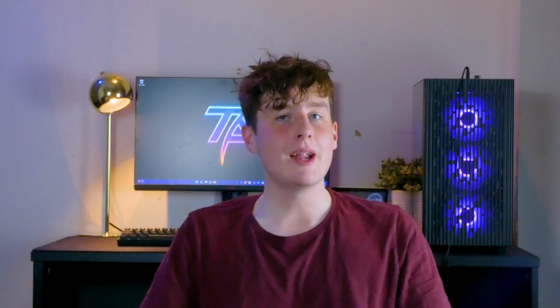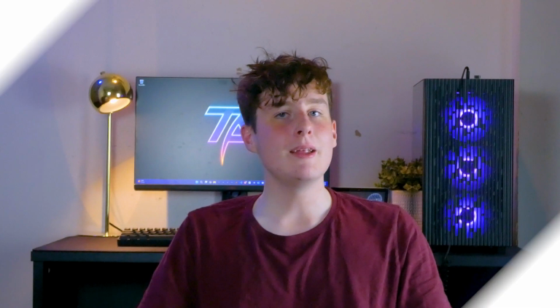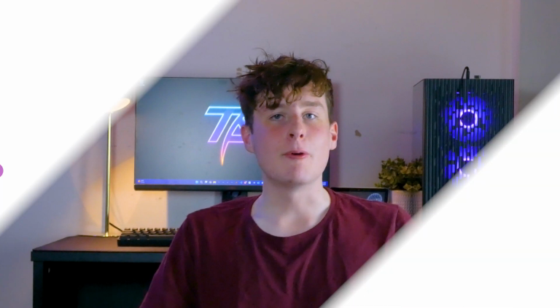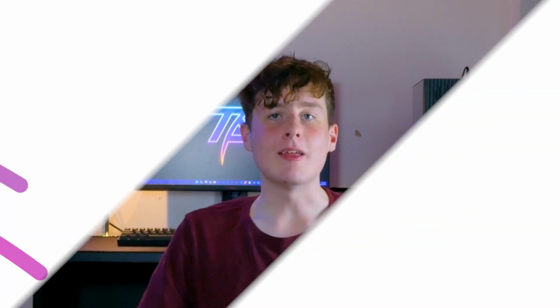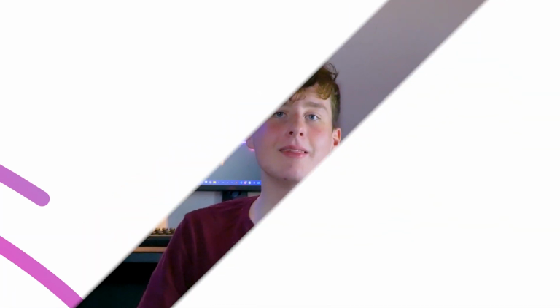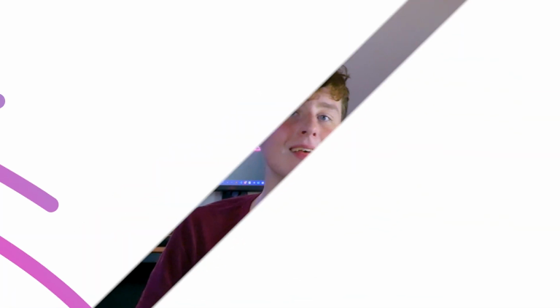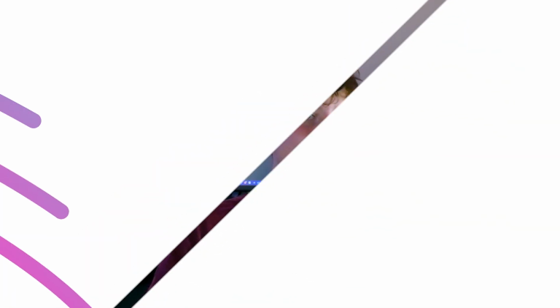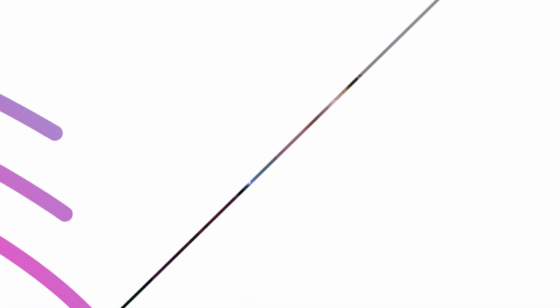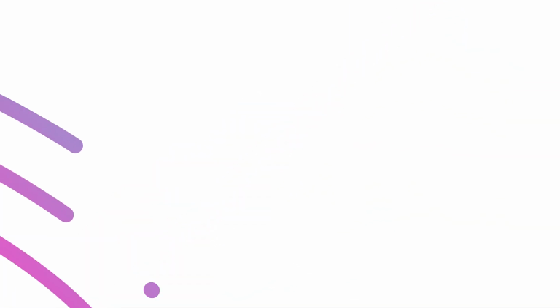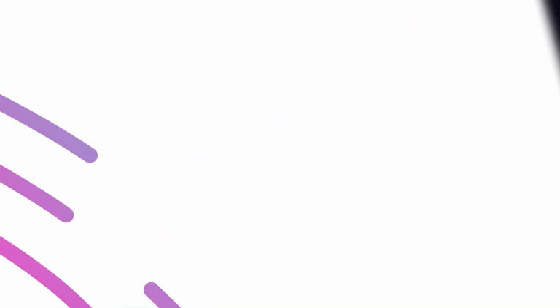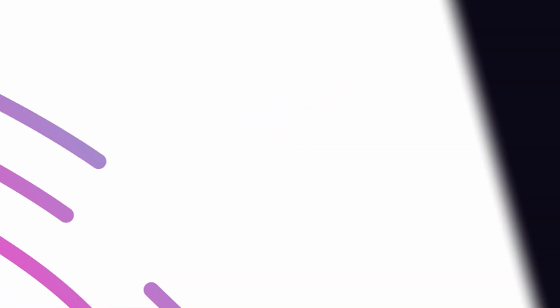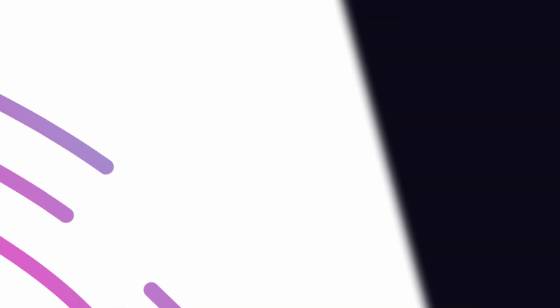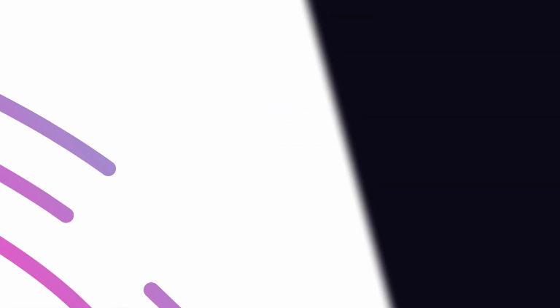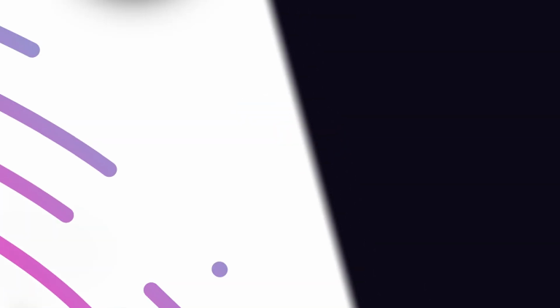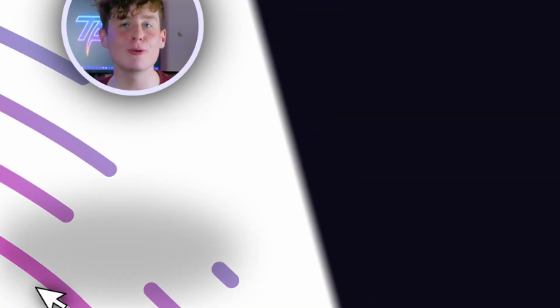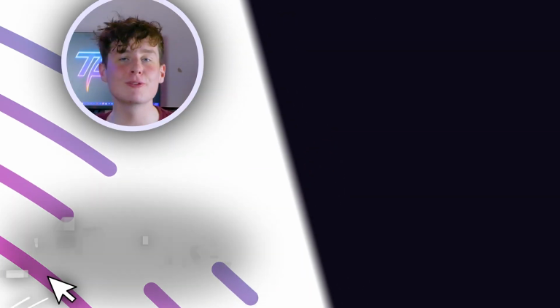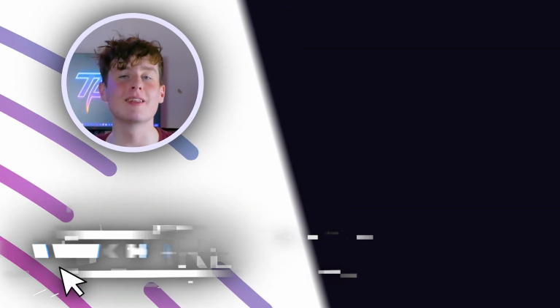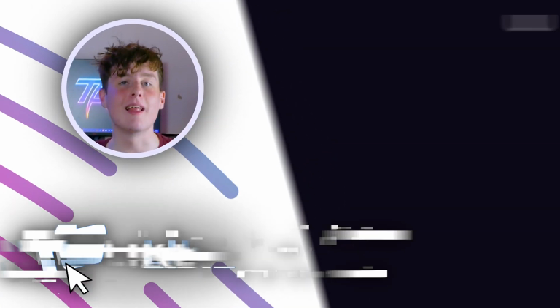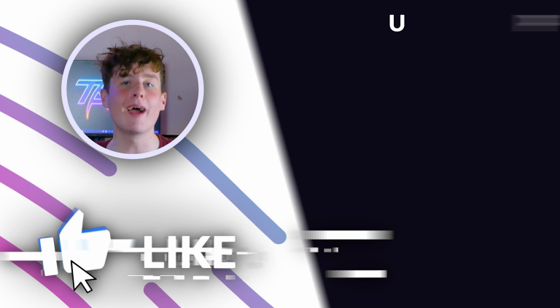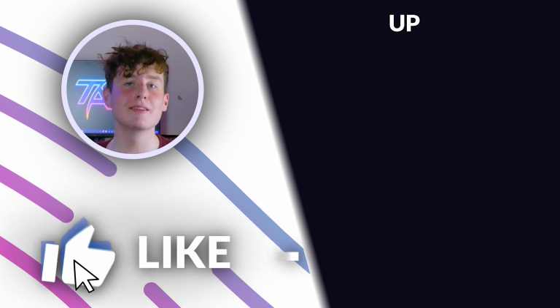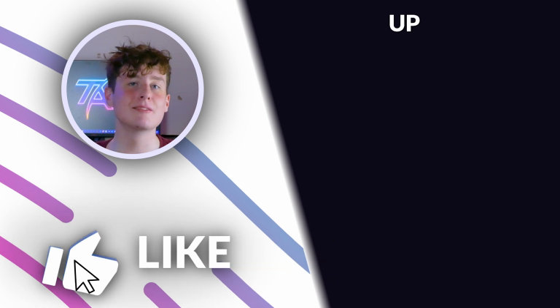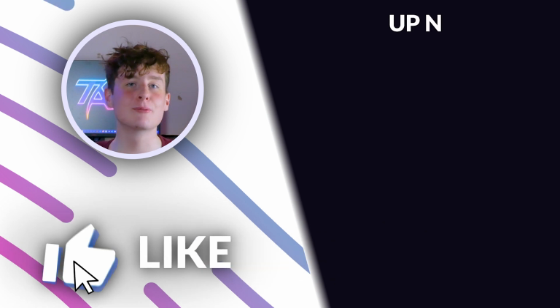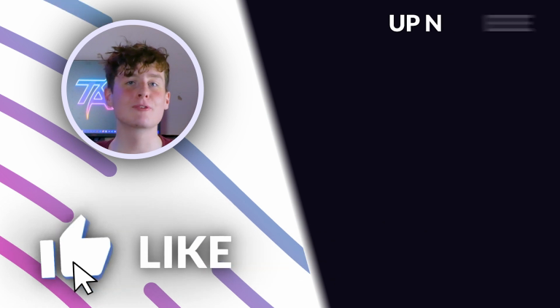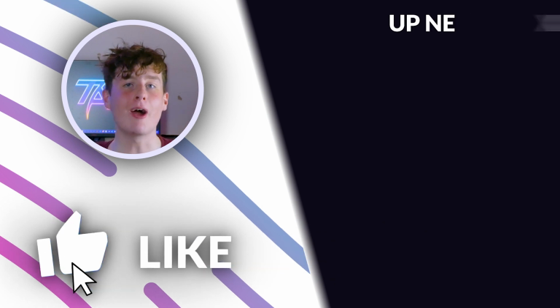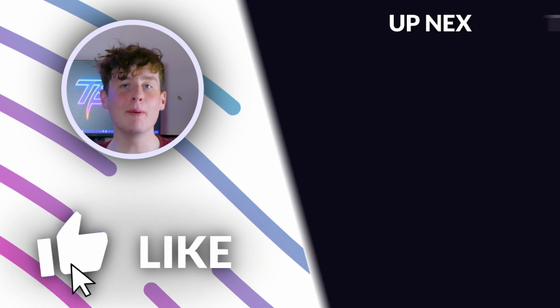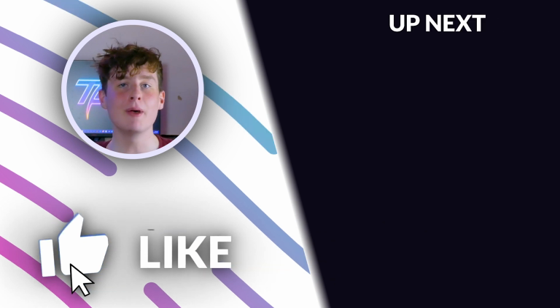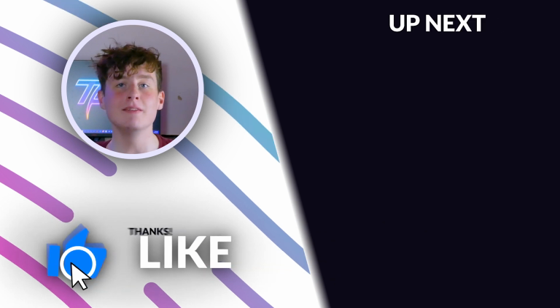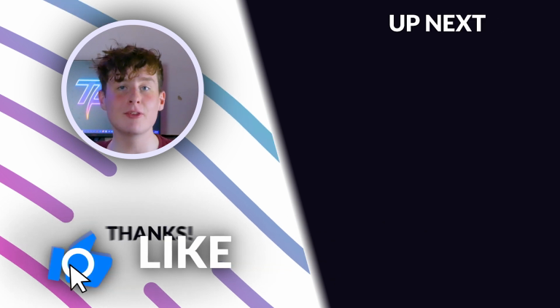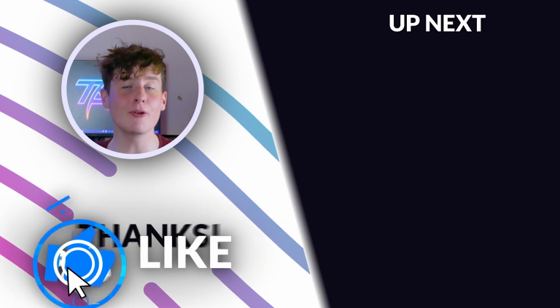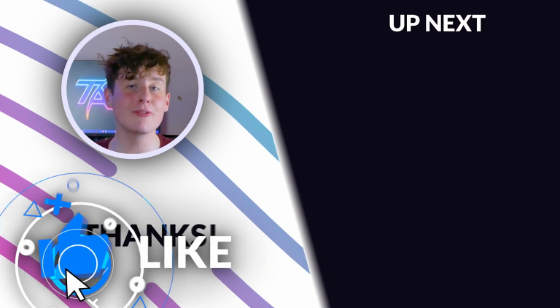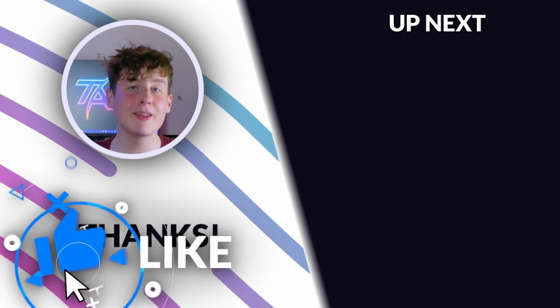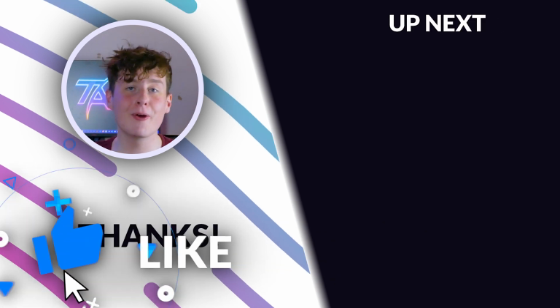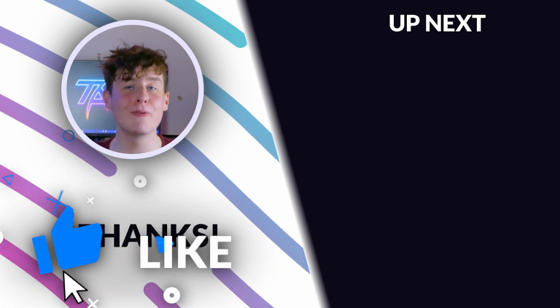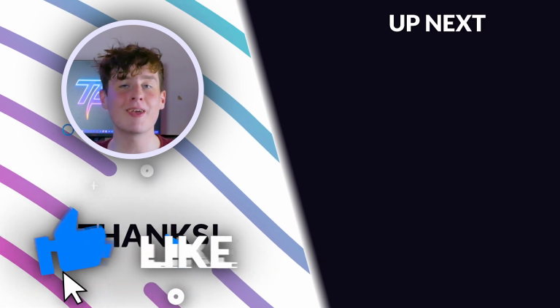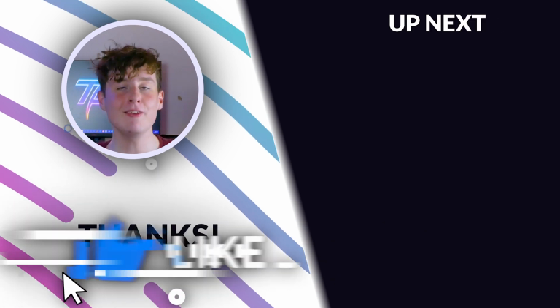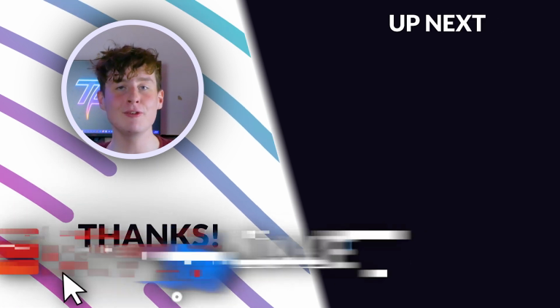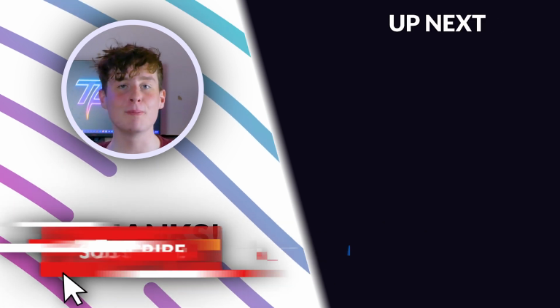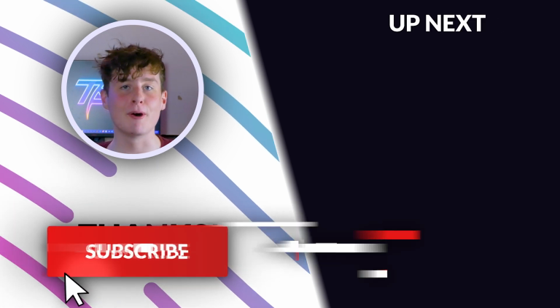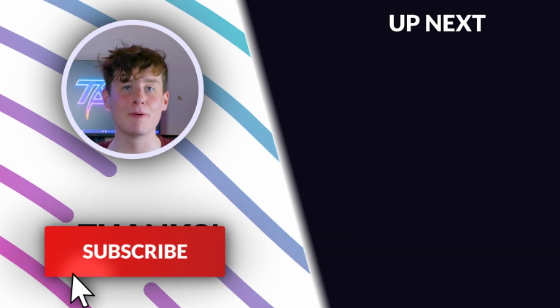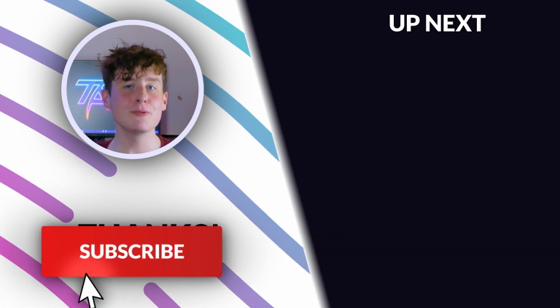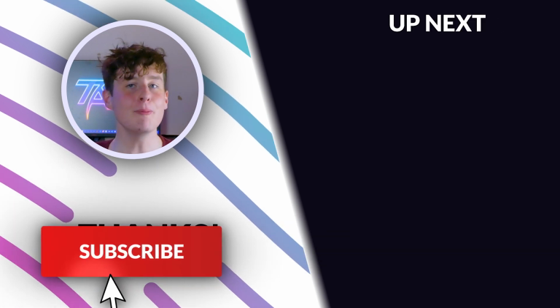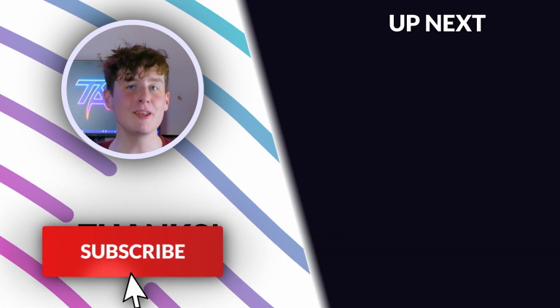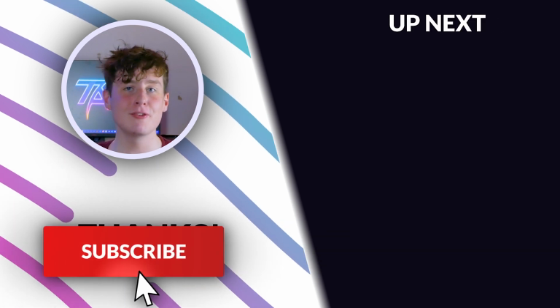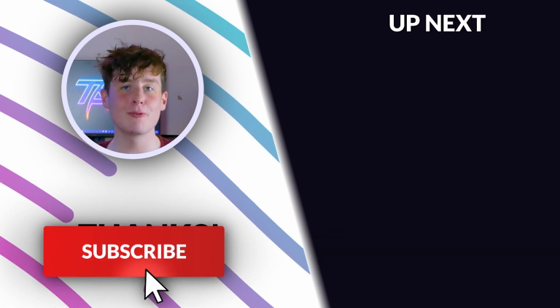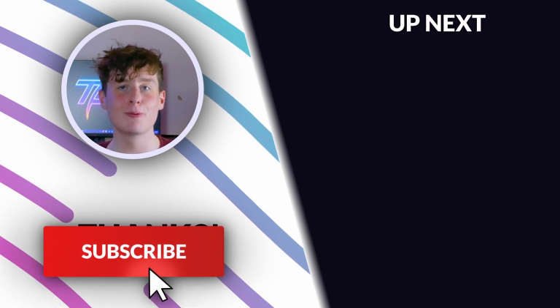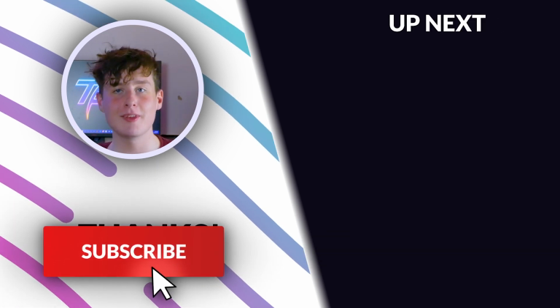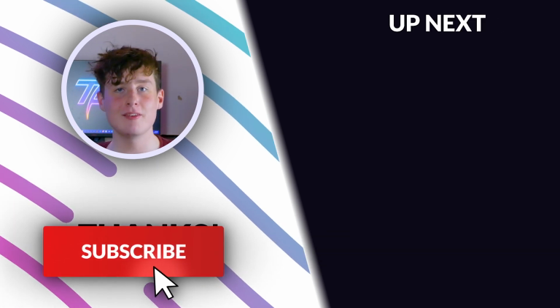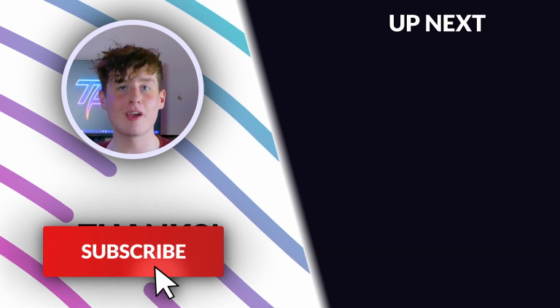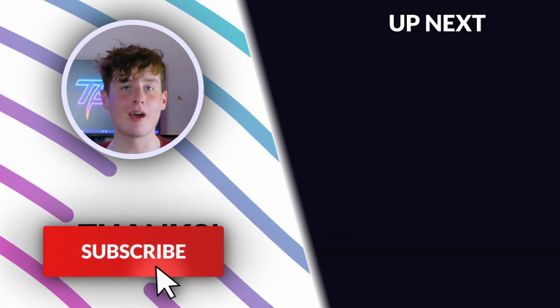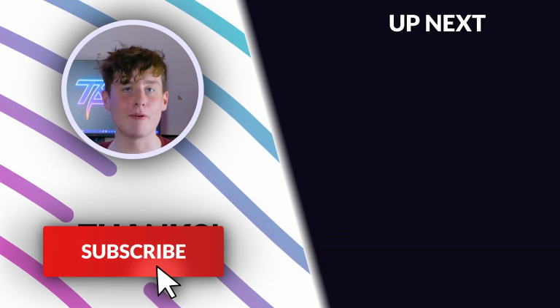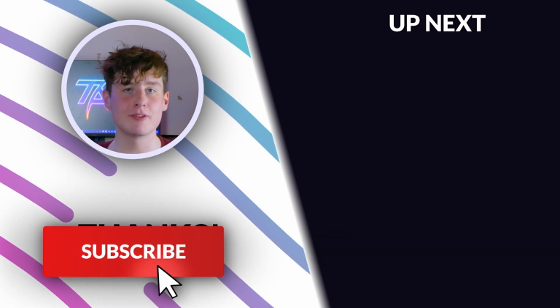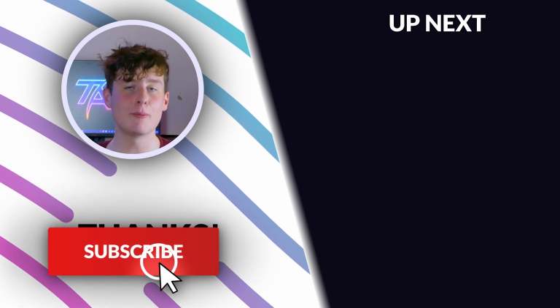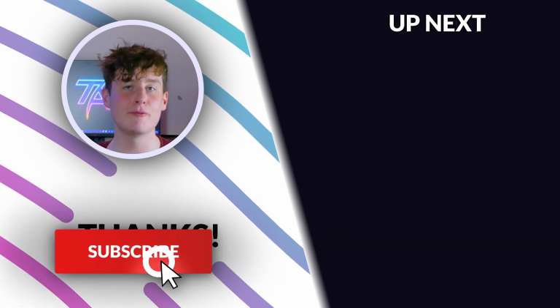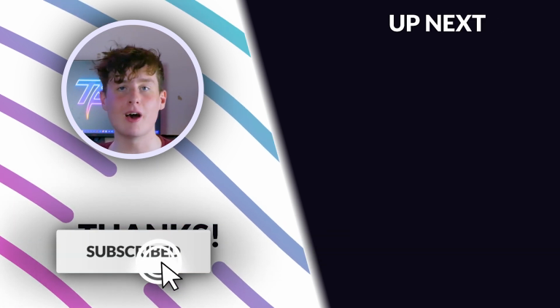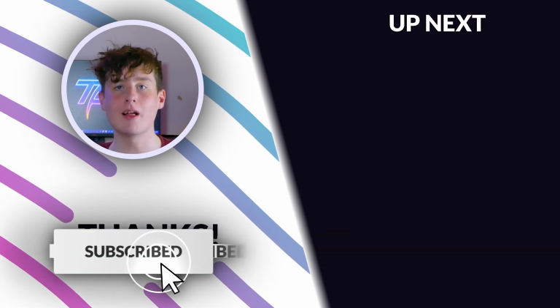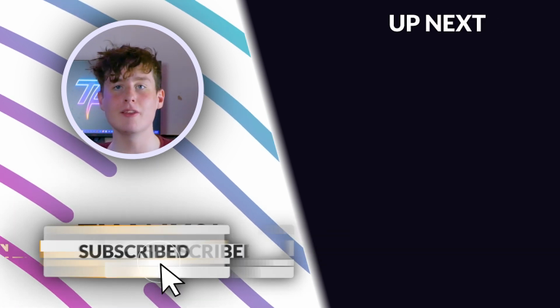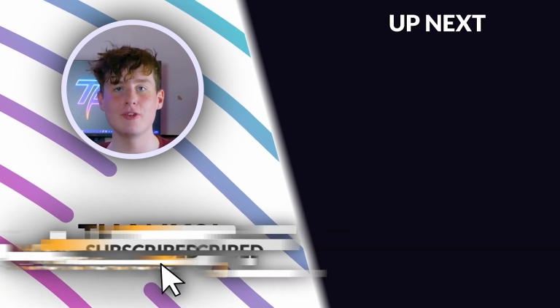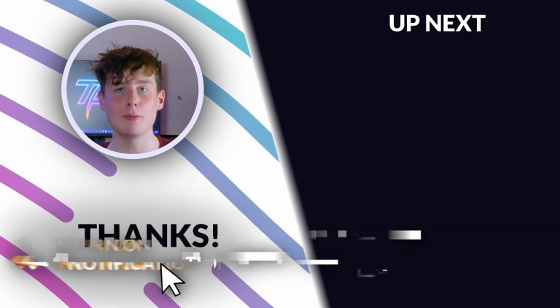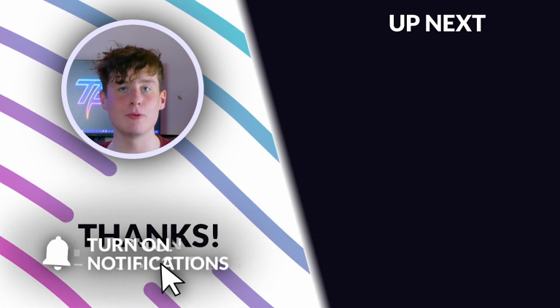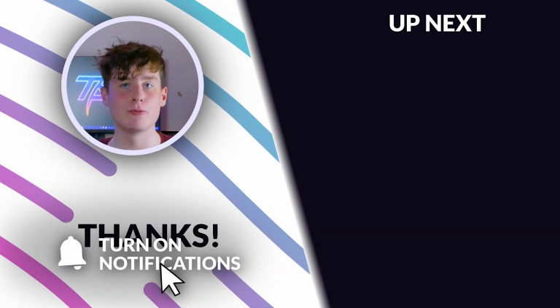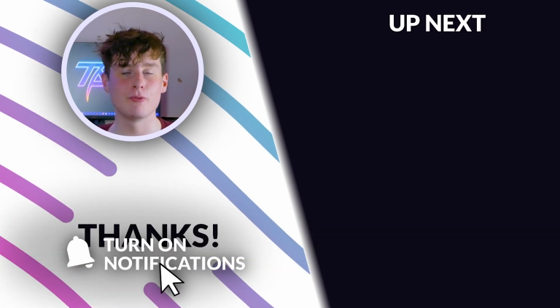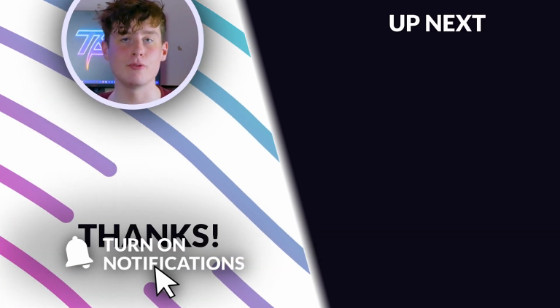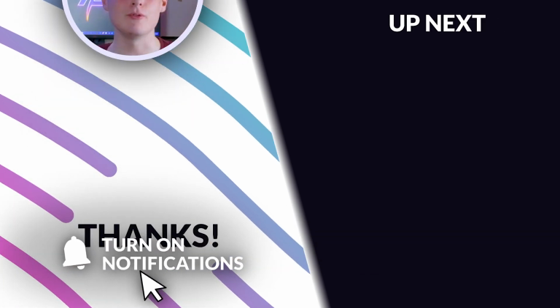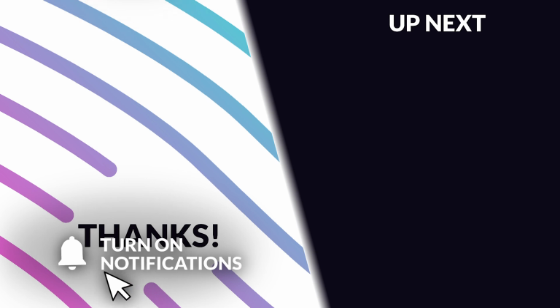That's all for today. Make sure to like, subscribe, and turn on the notification bell. Also make sure to check out some of our other GPU reviews.